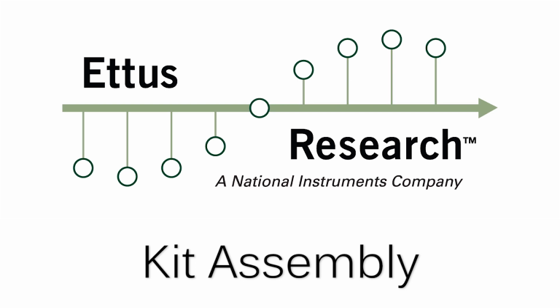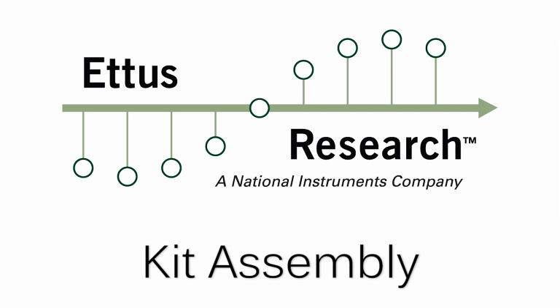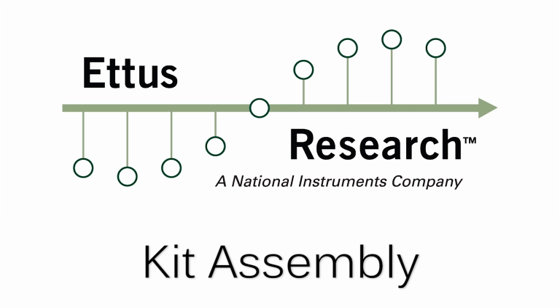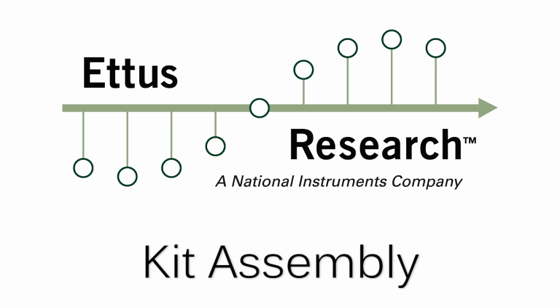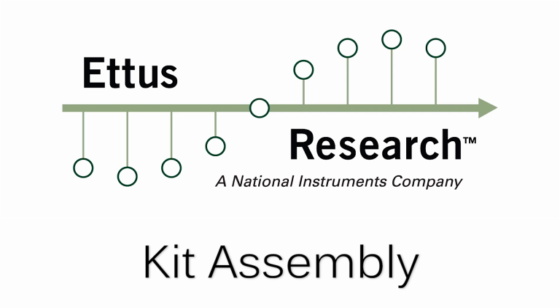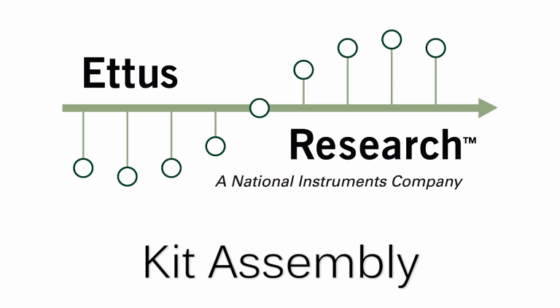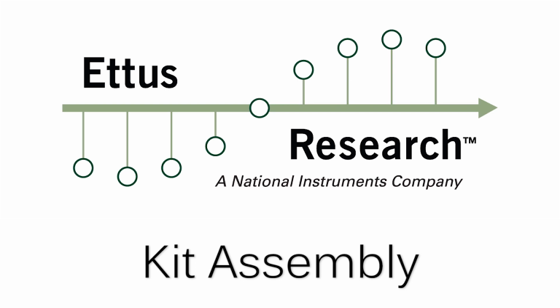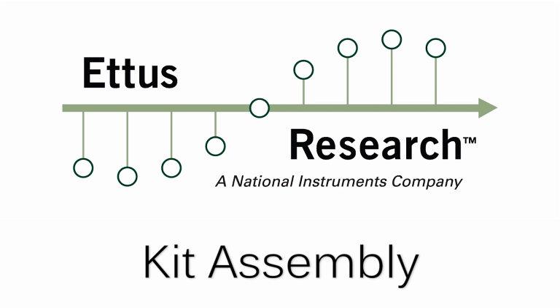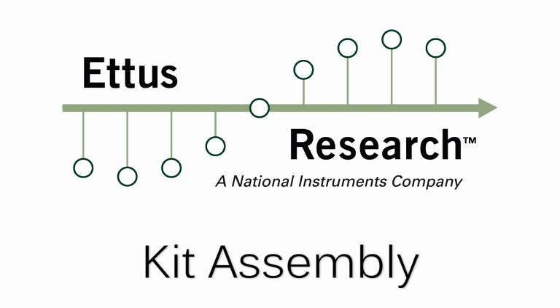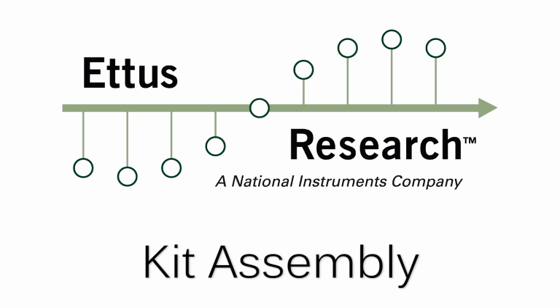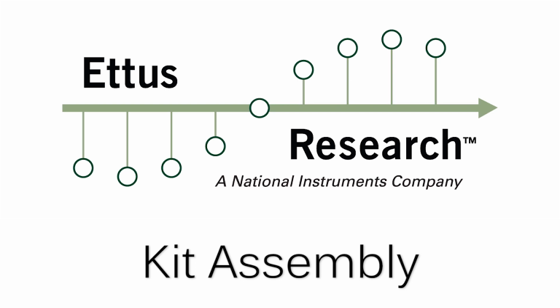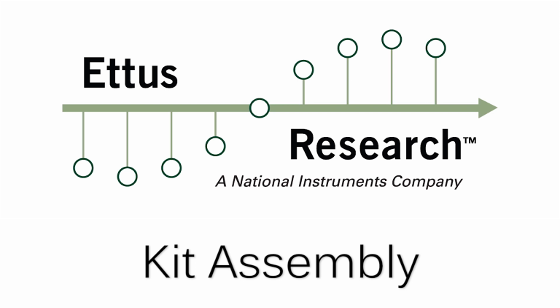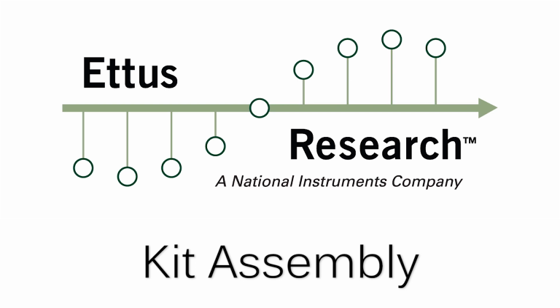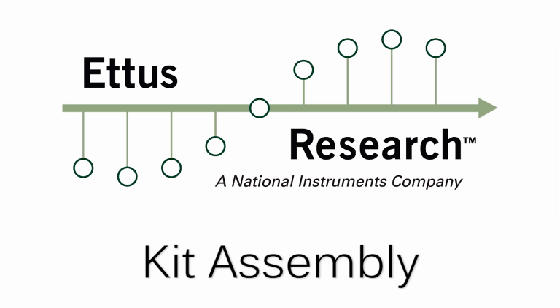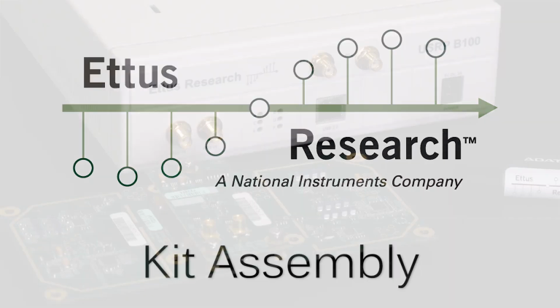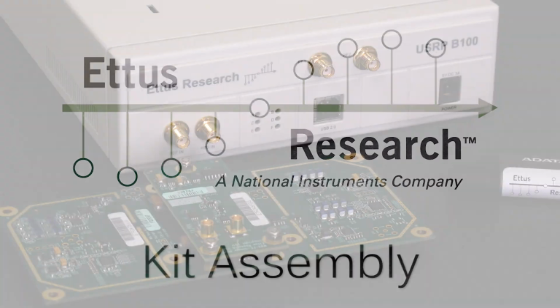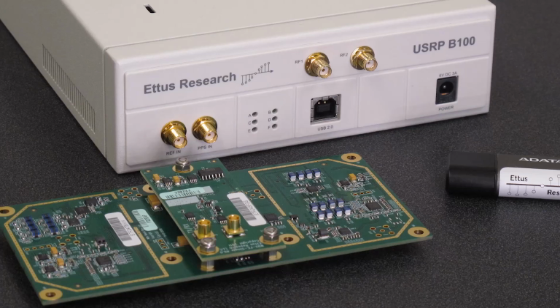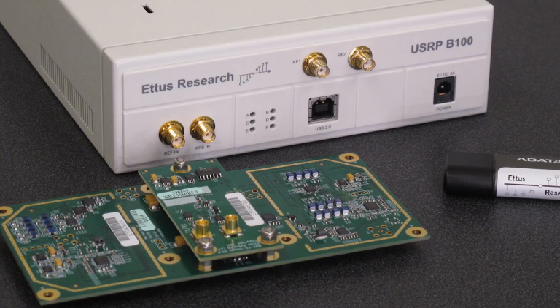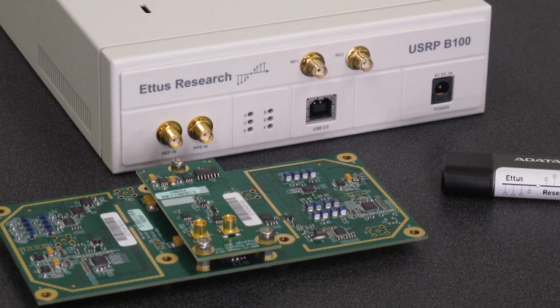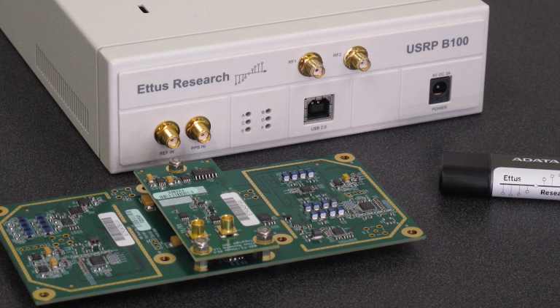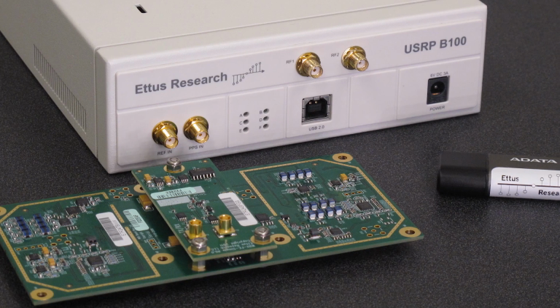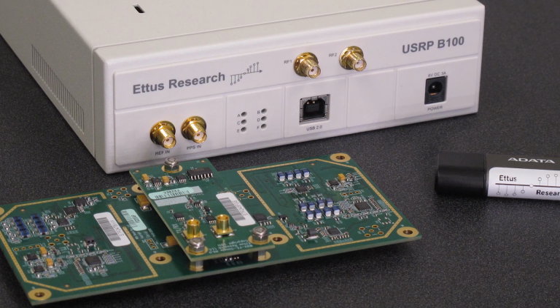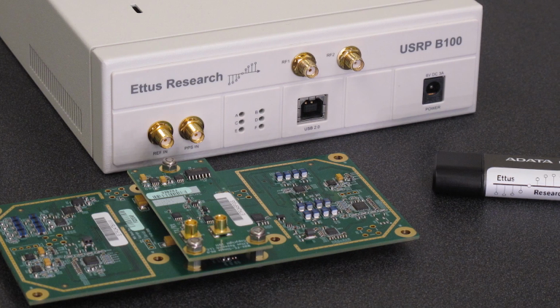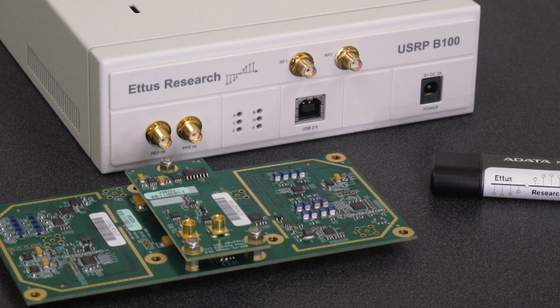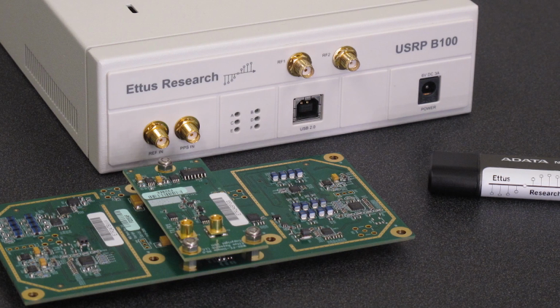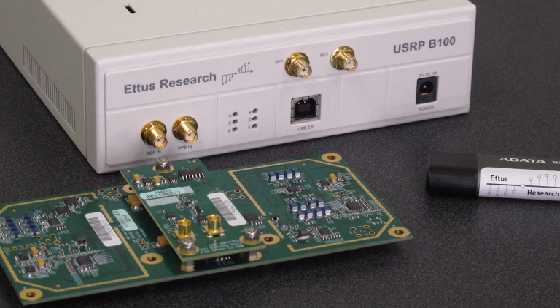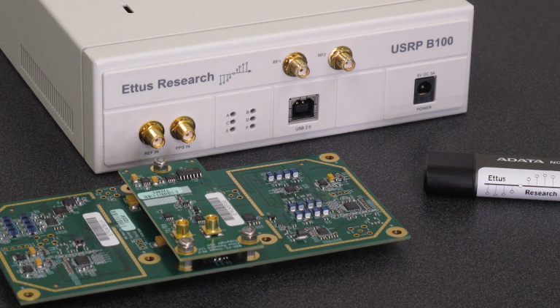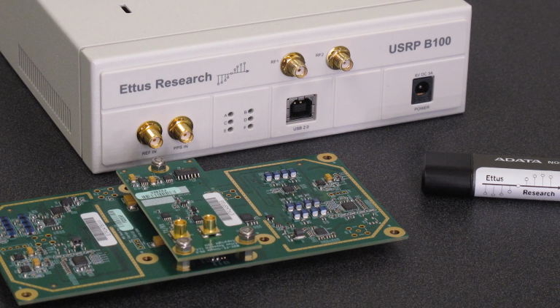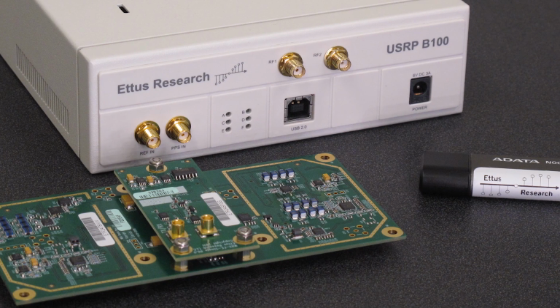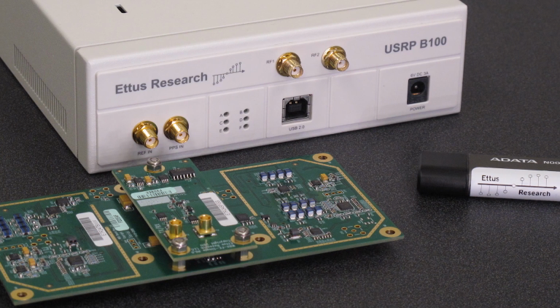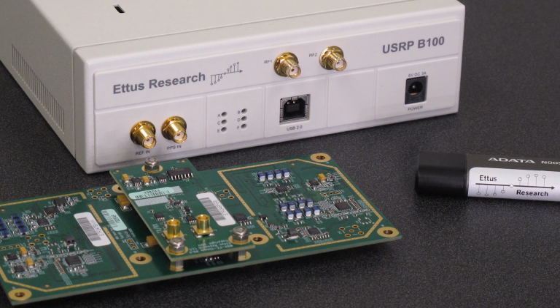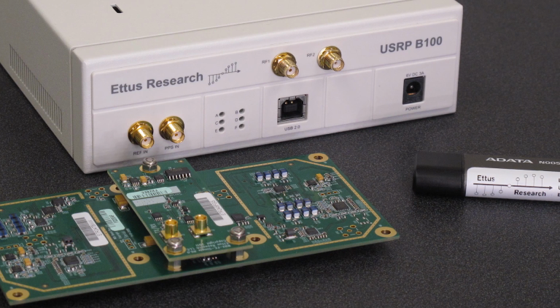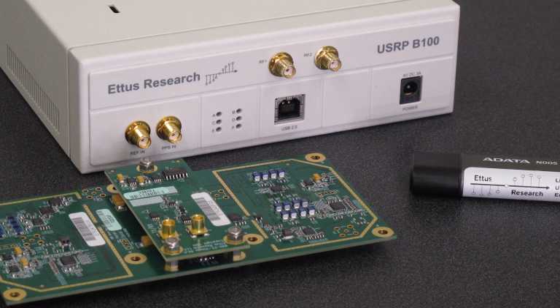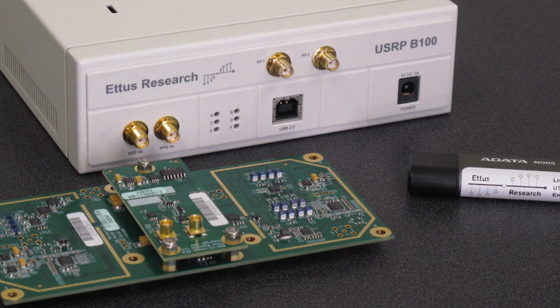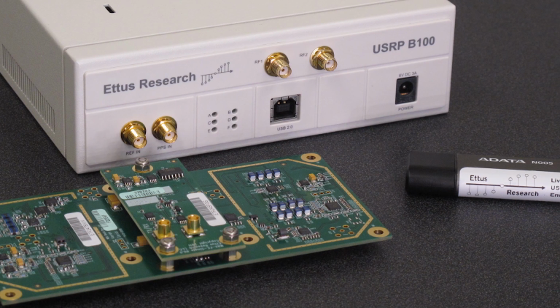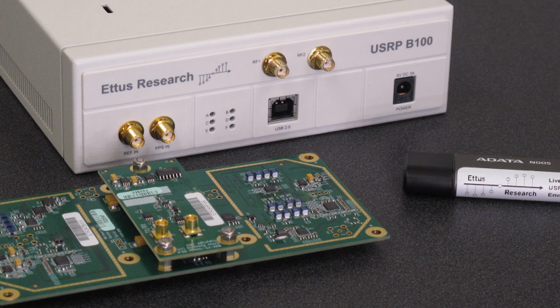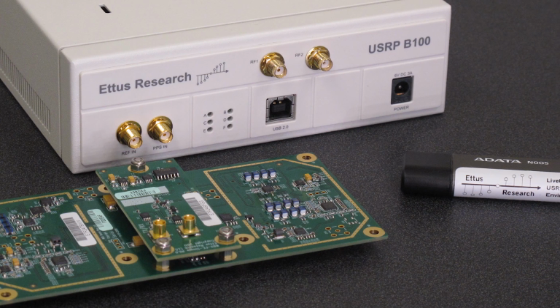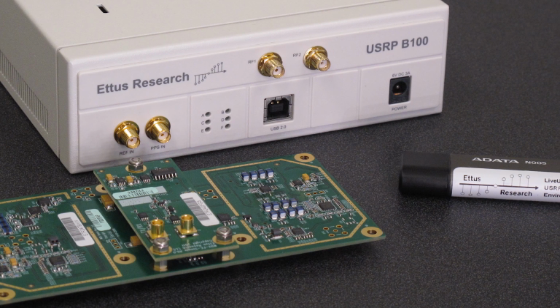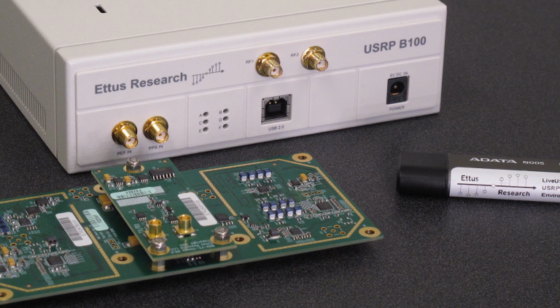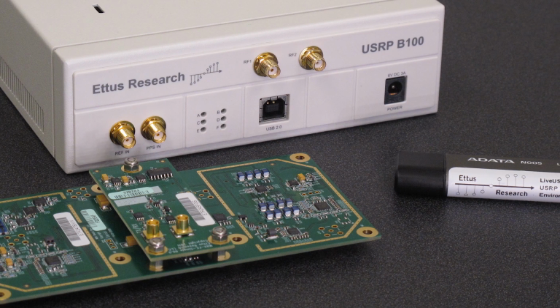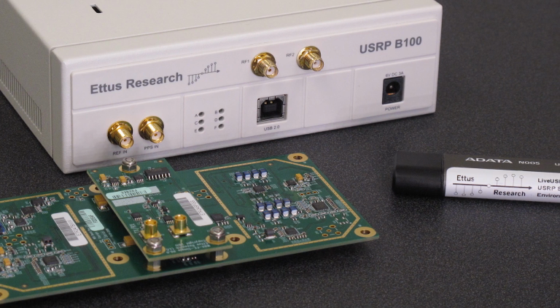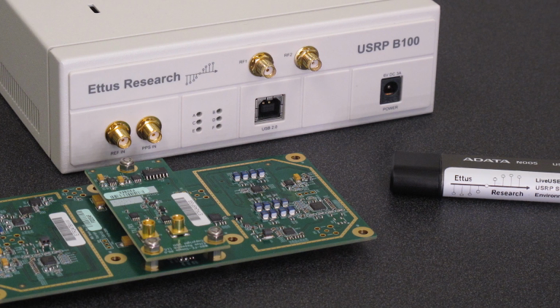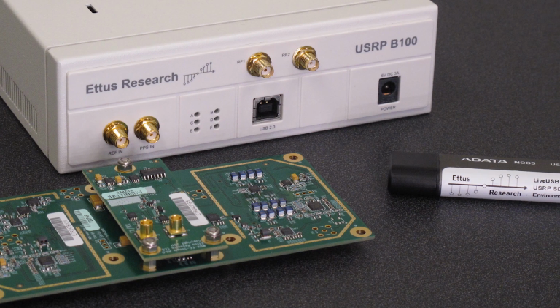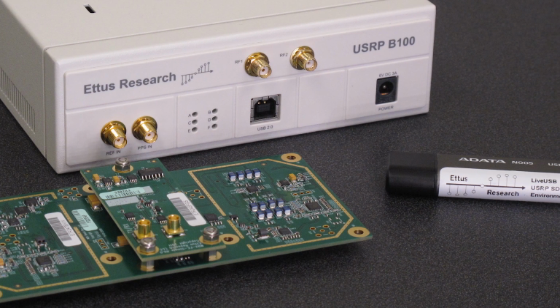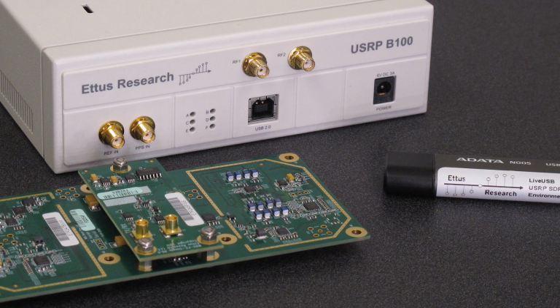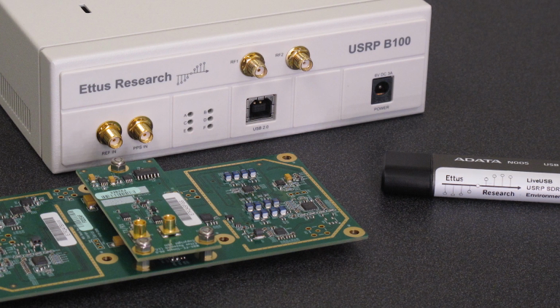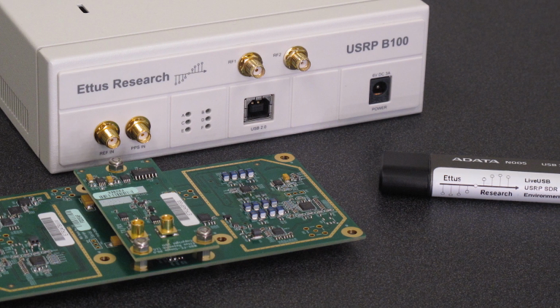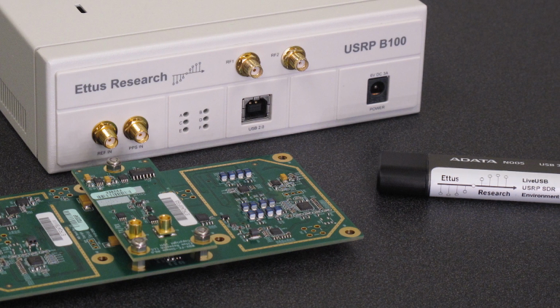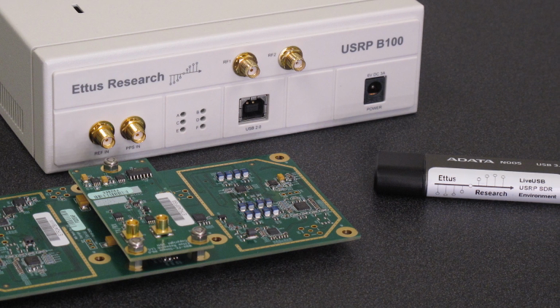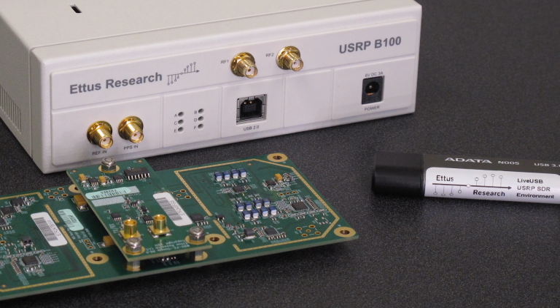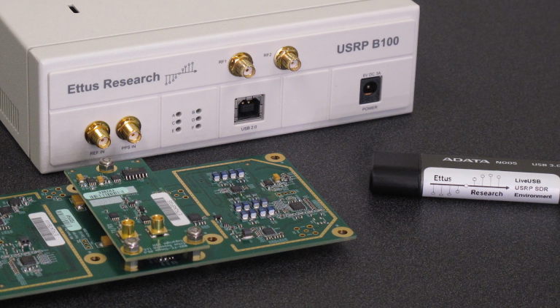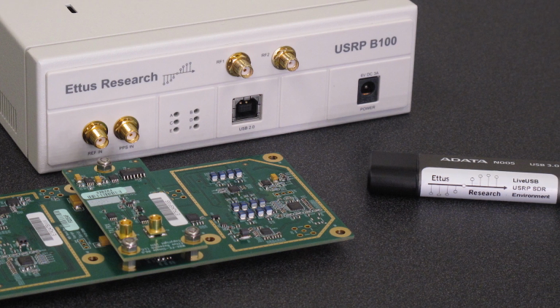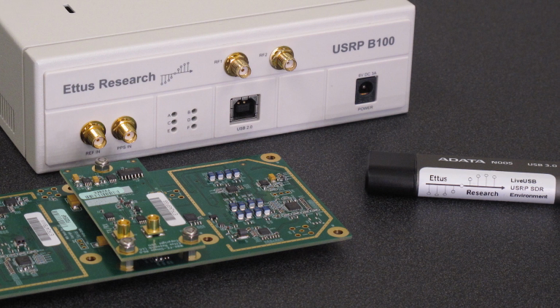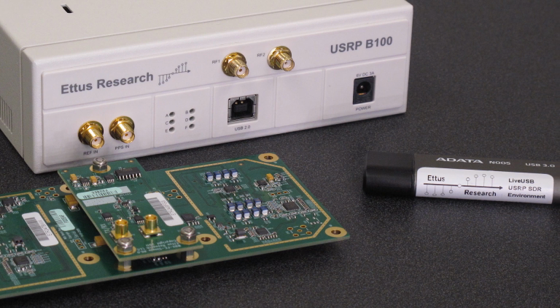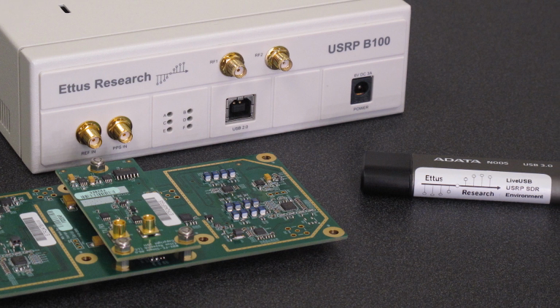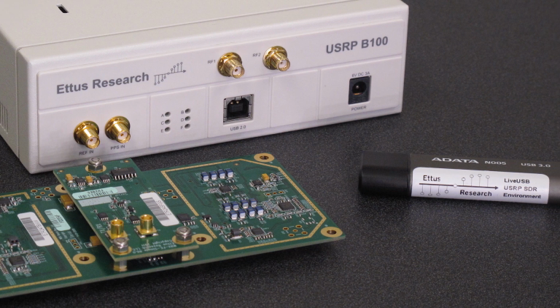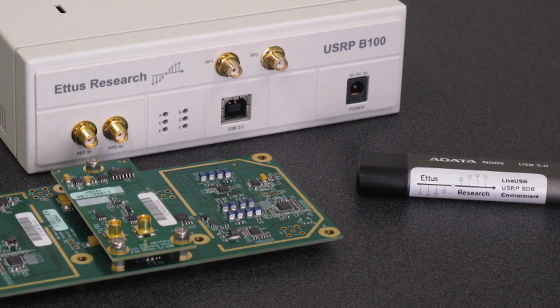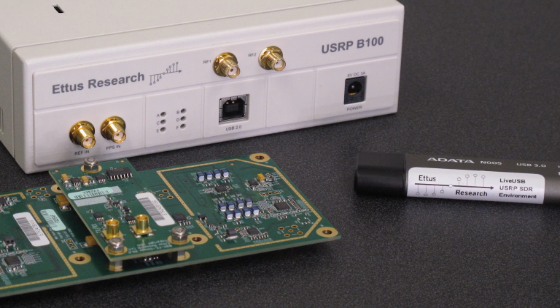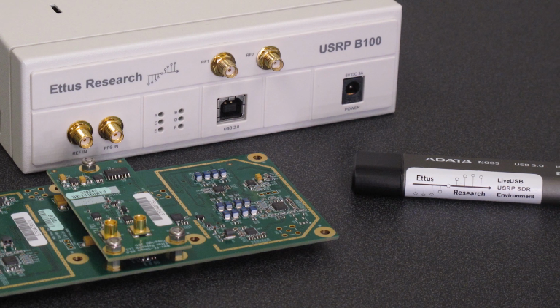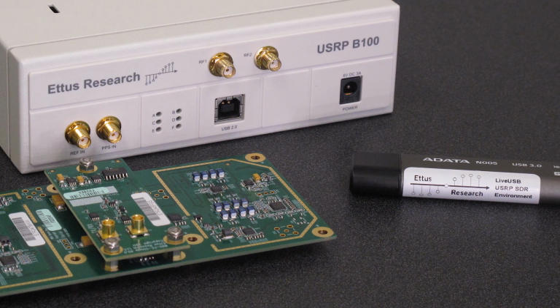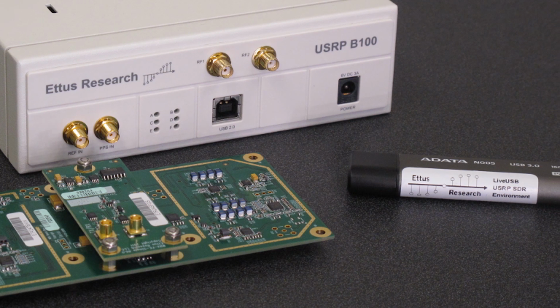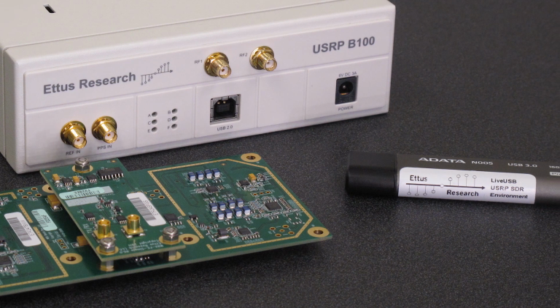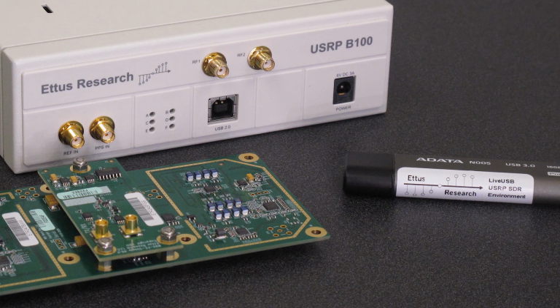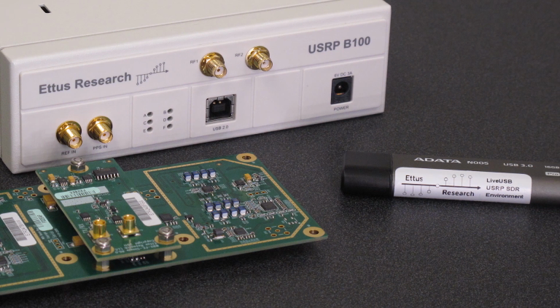Having received your new Instant SDR kit, you'll need to perform some quick assembly. This should take less than 5 minutes.